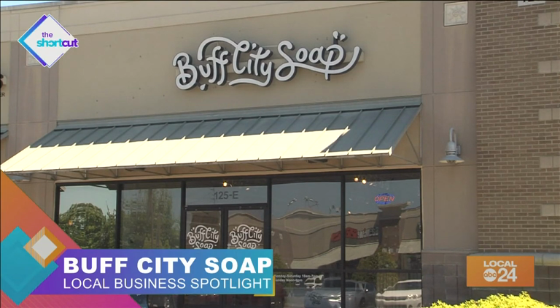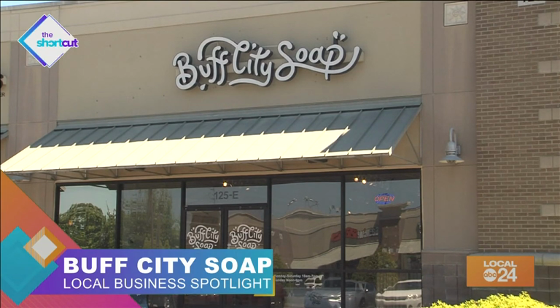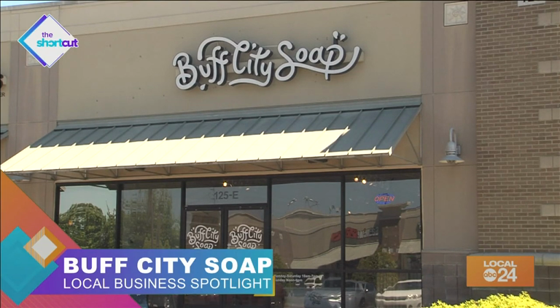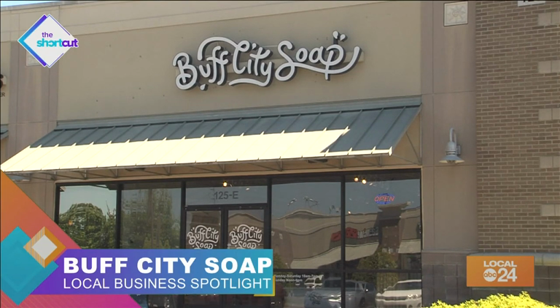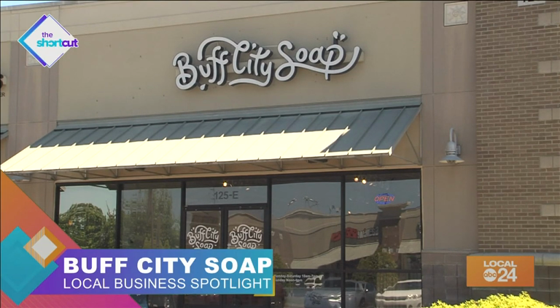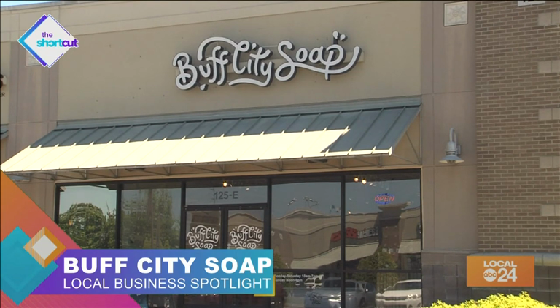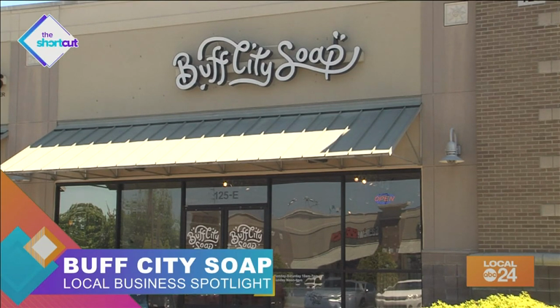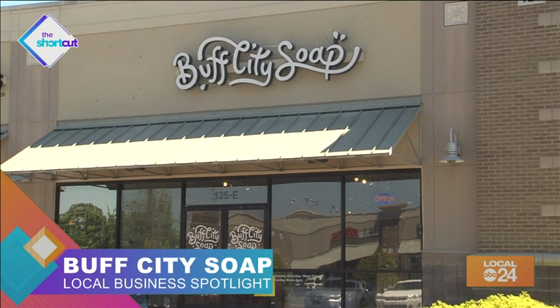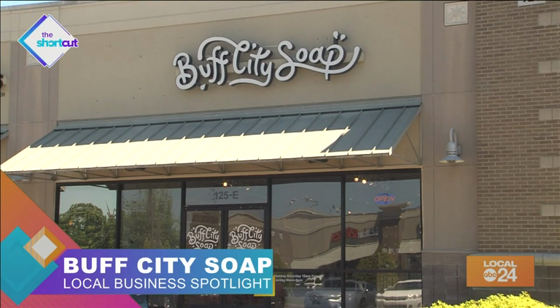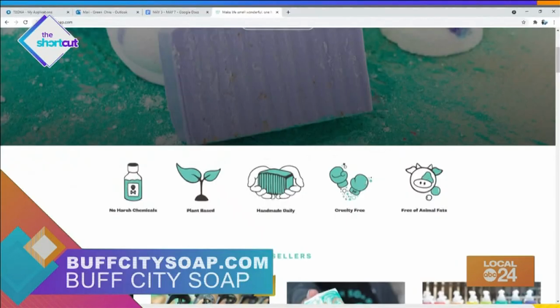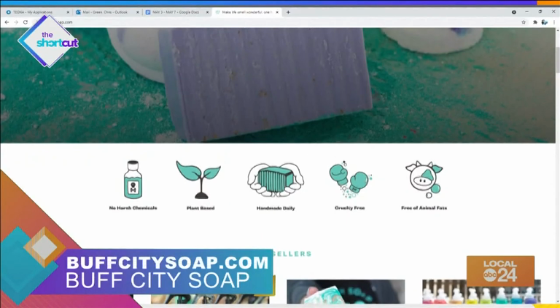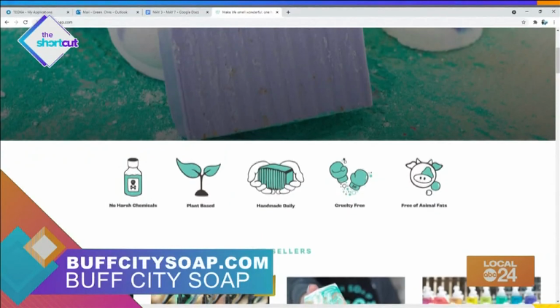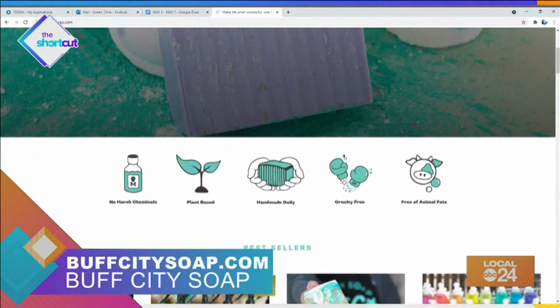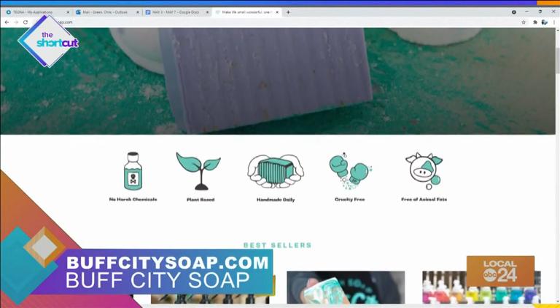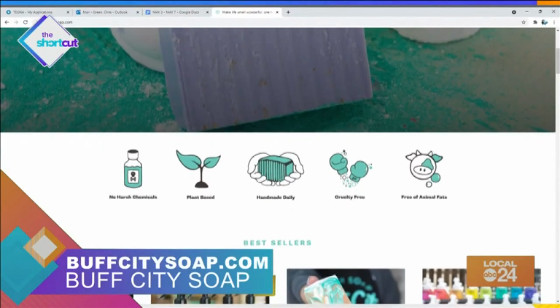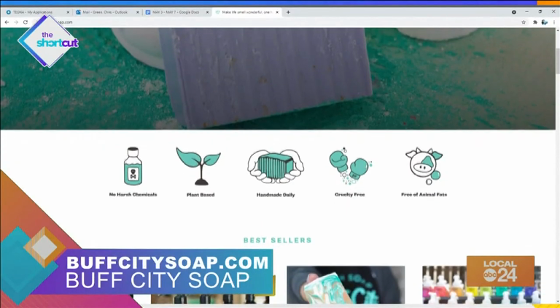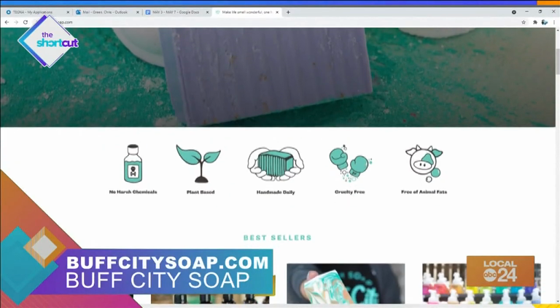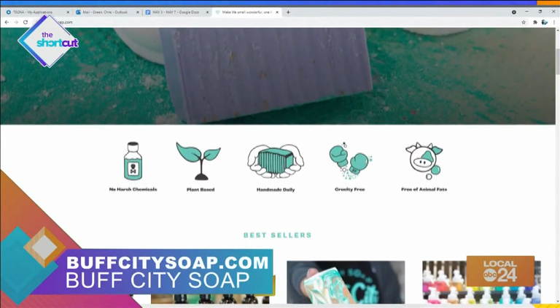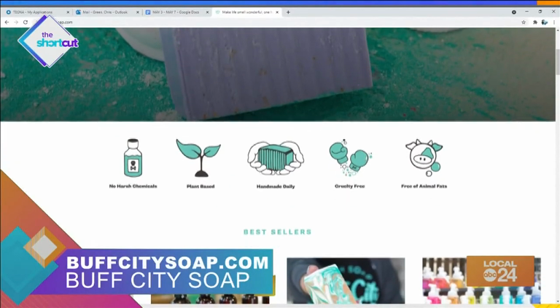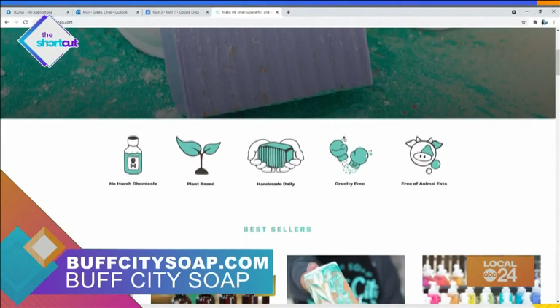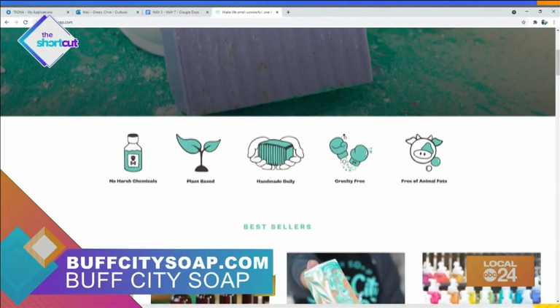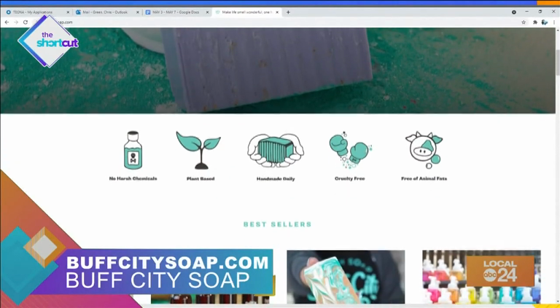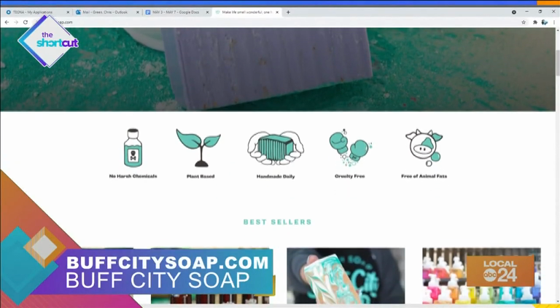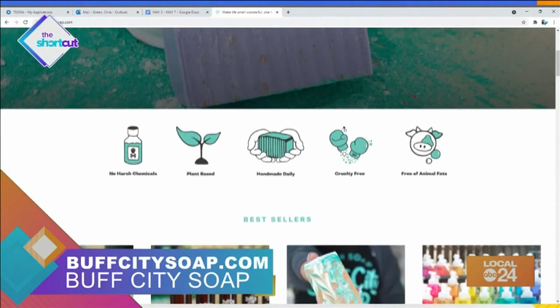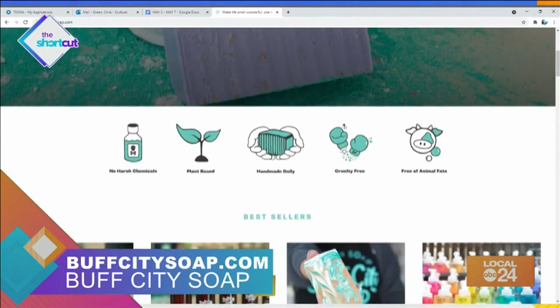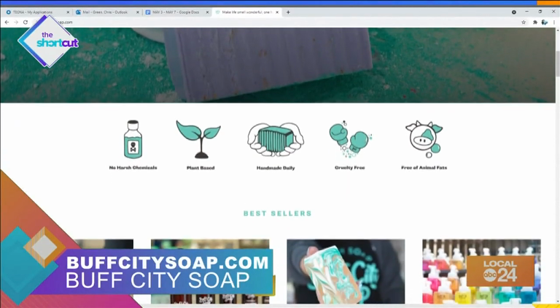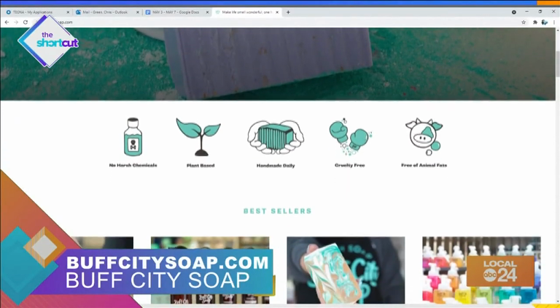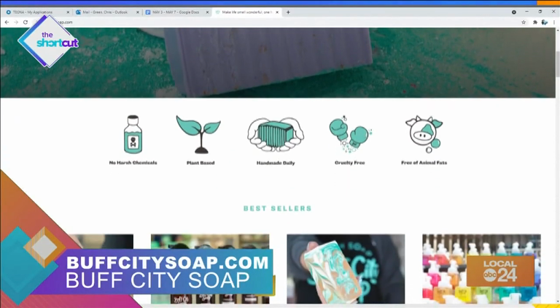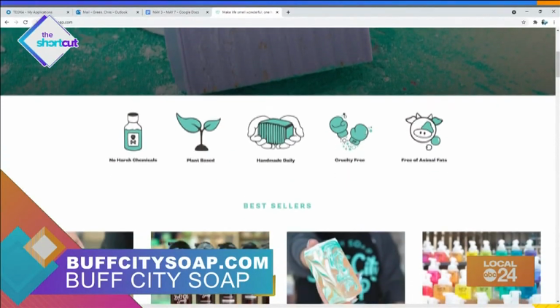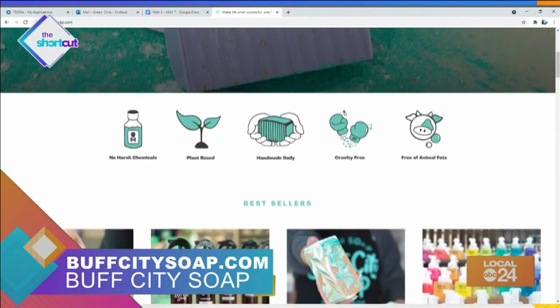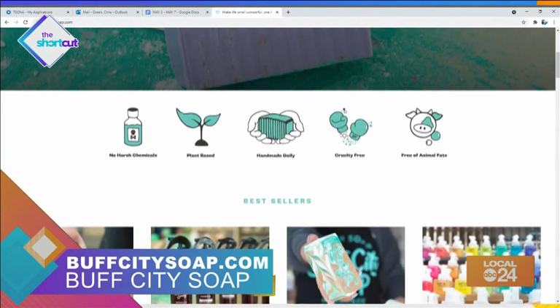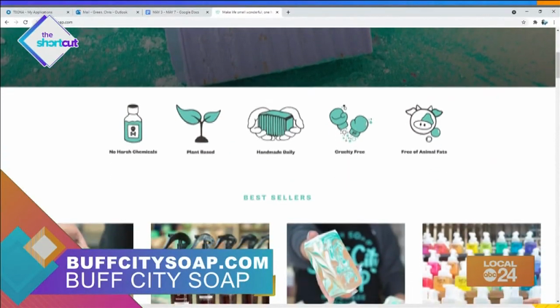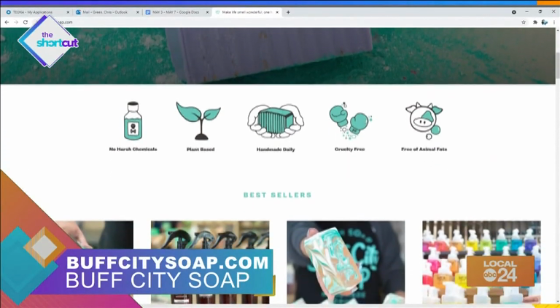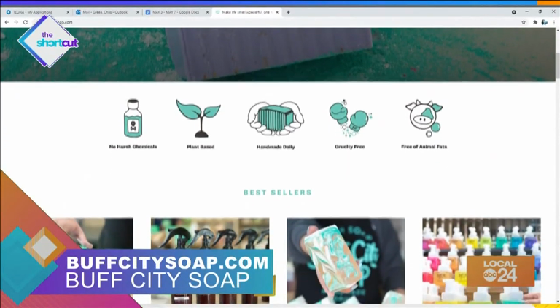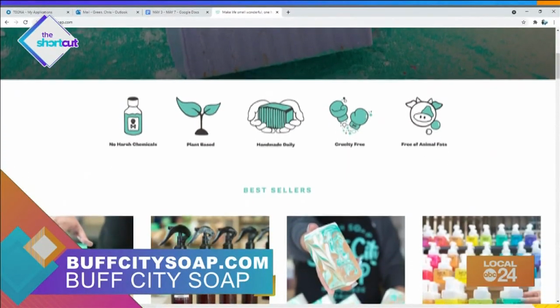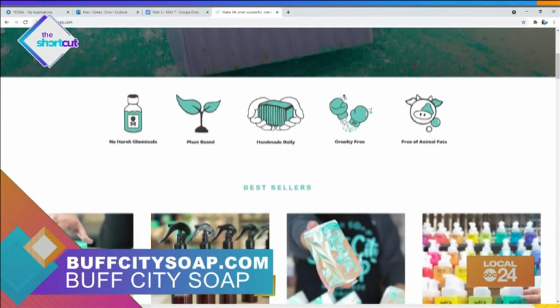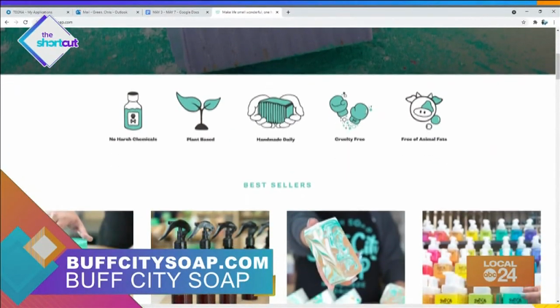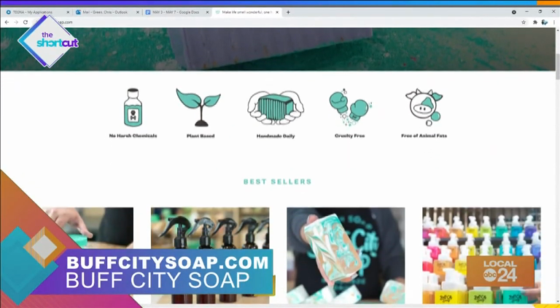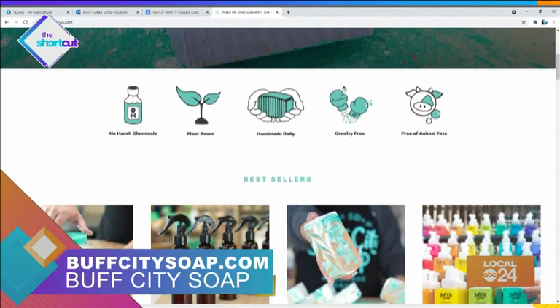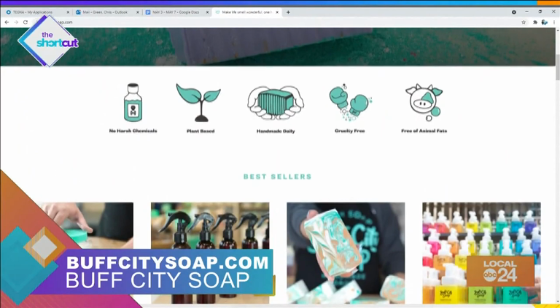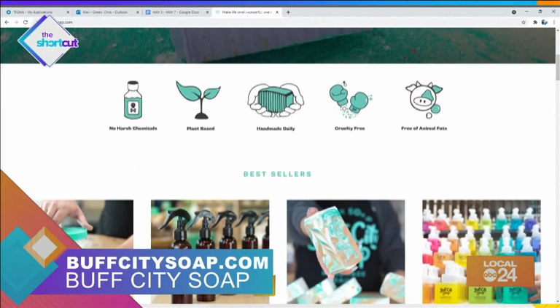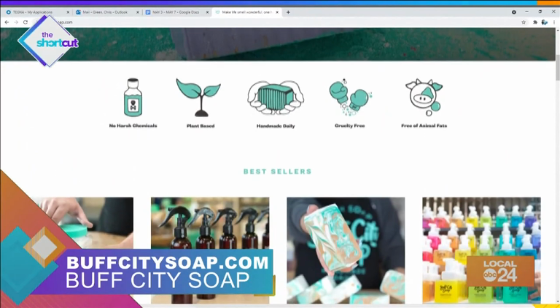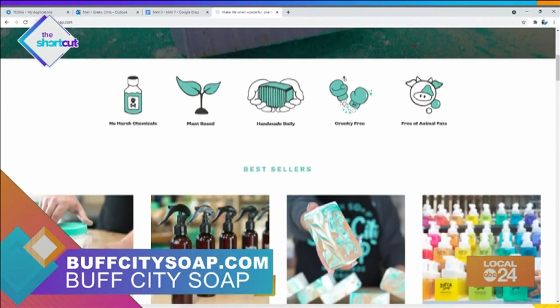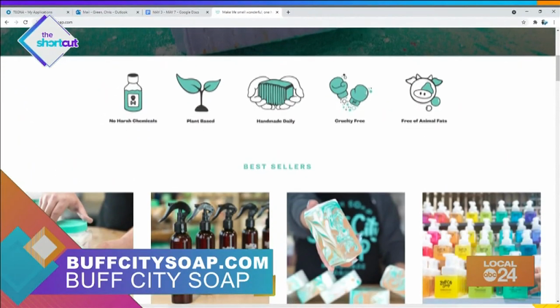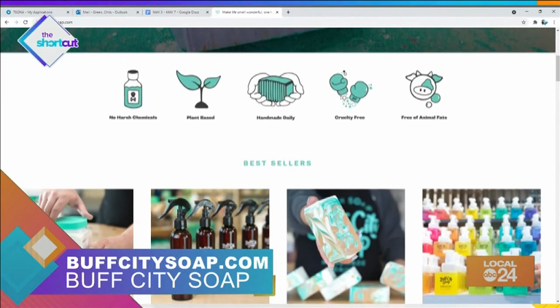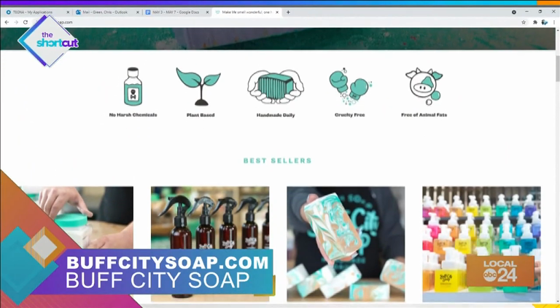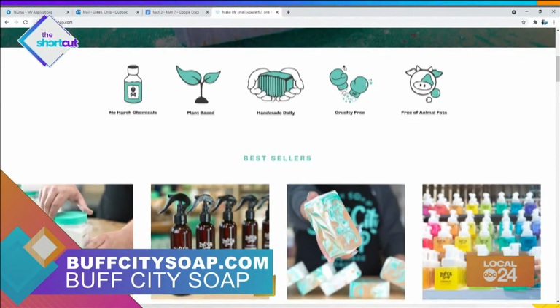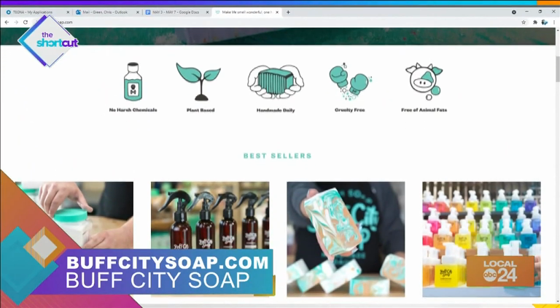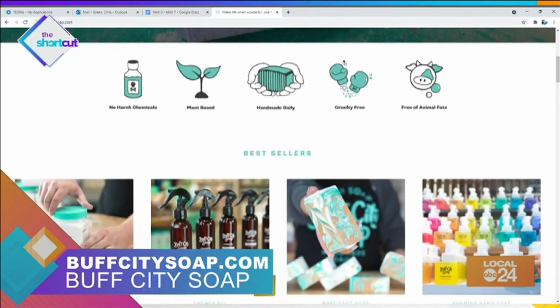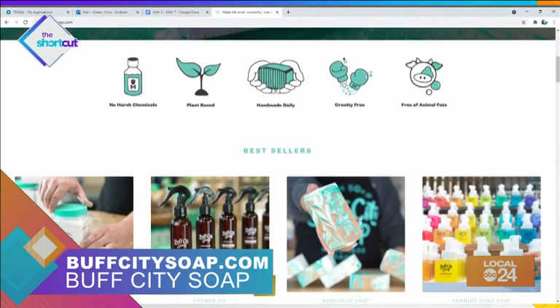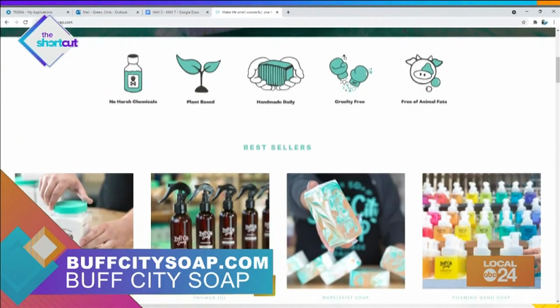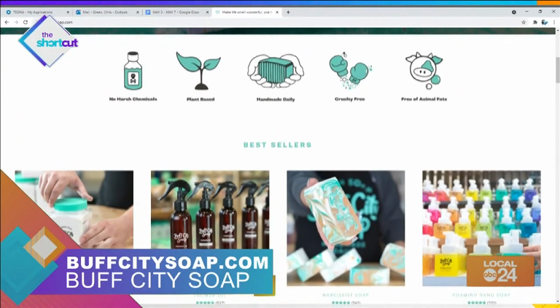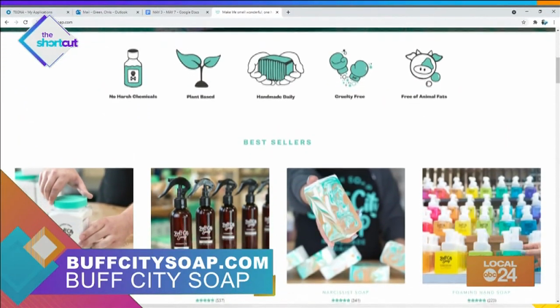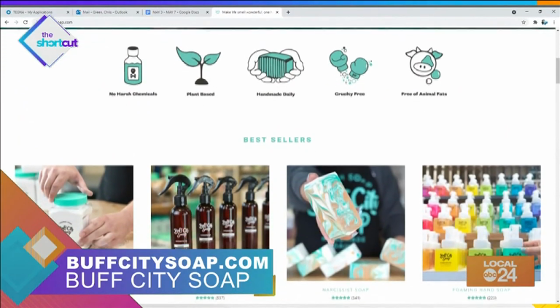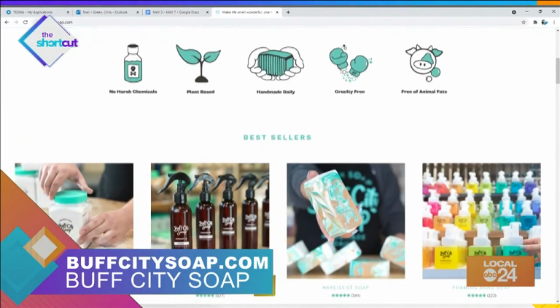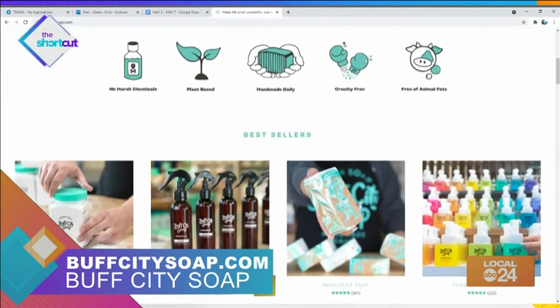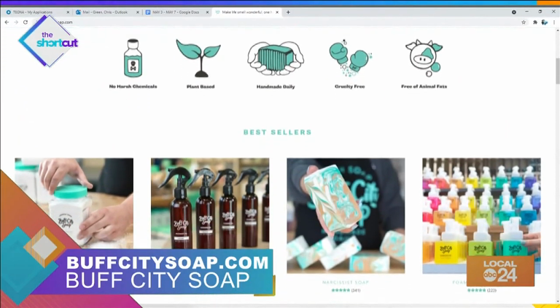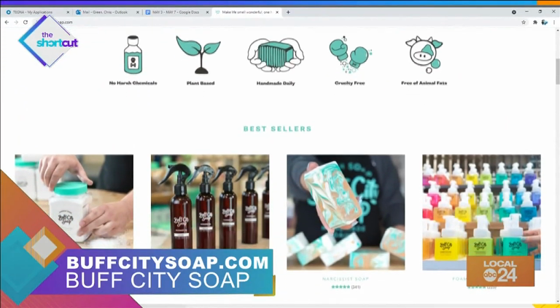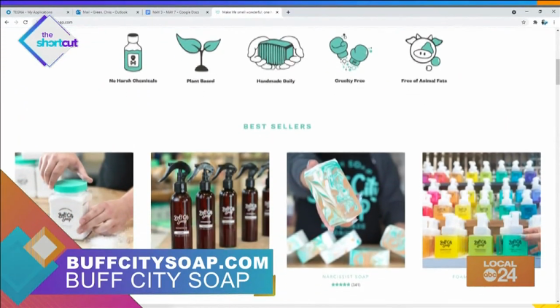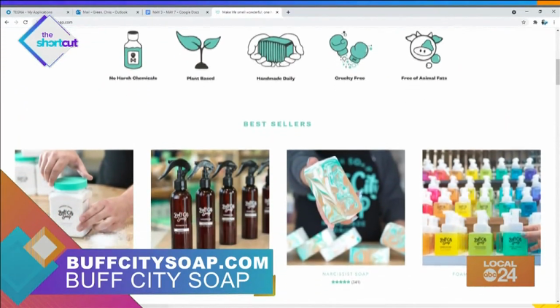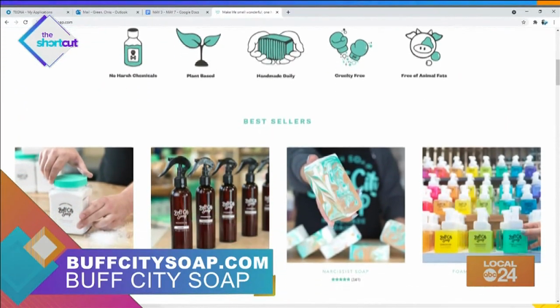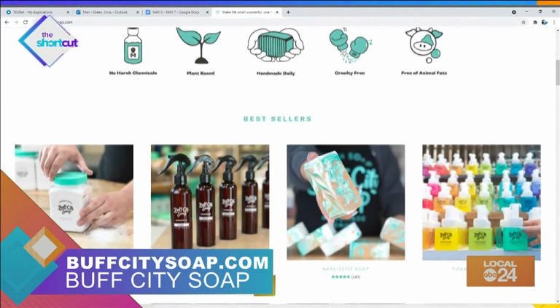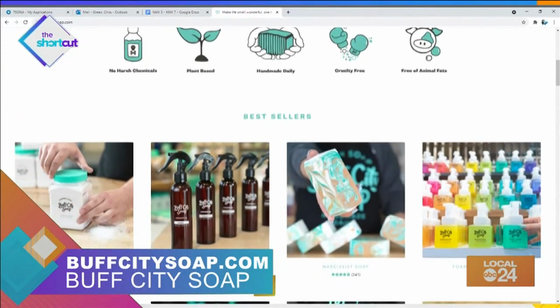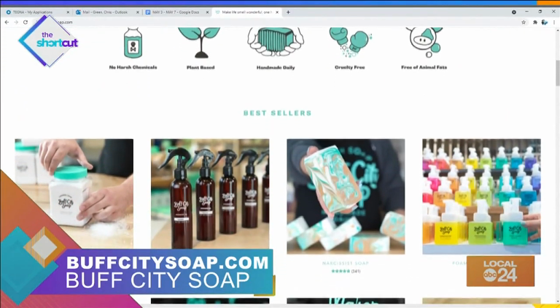Thank you so much, Krista, for joining us on The Shortcut. For more information, make sure you check them out online at buffcitysoap.com.